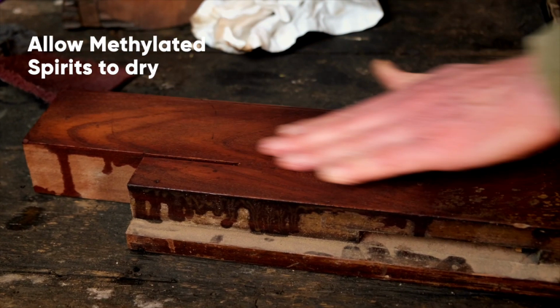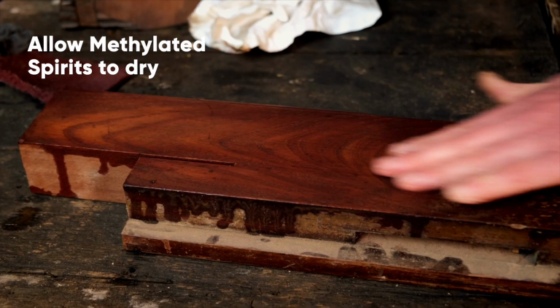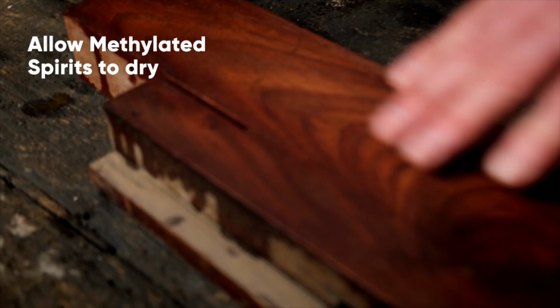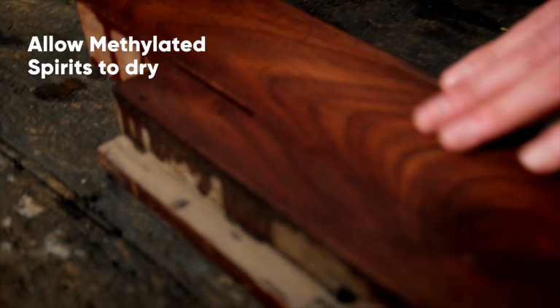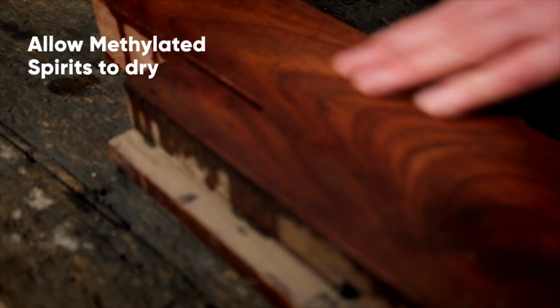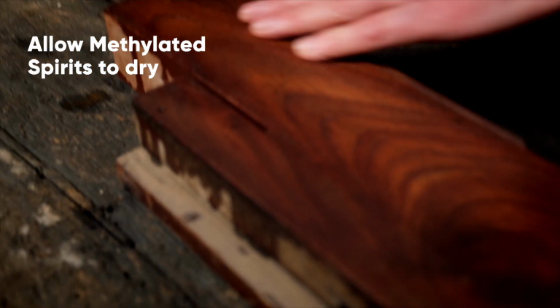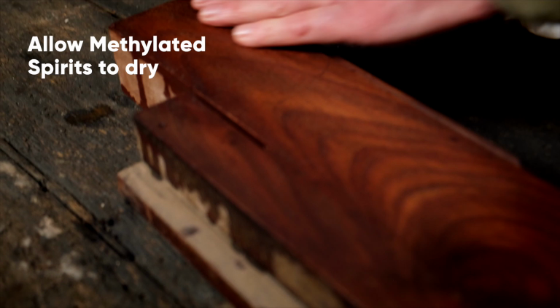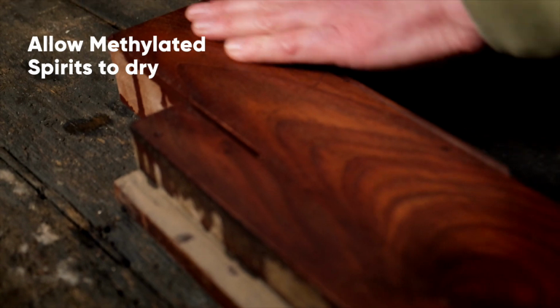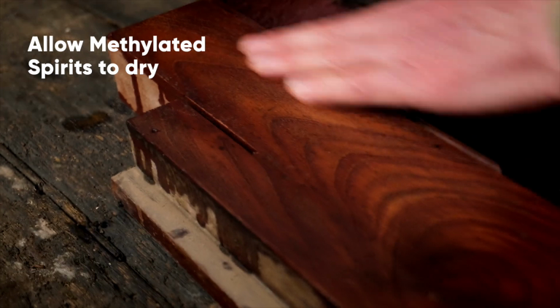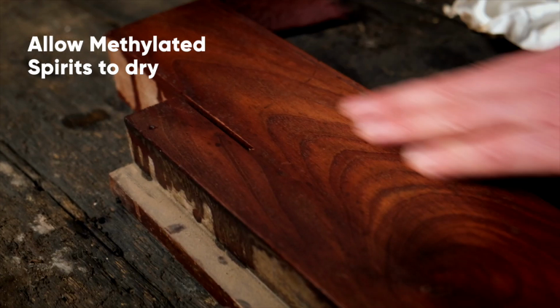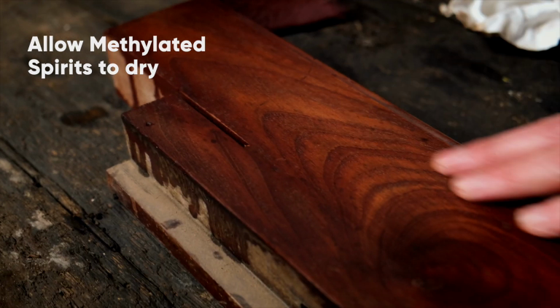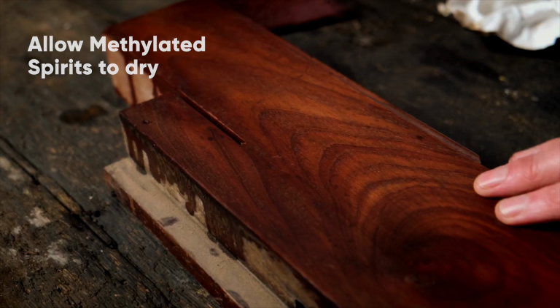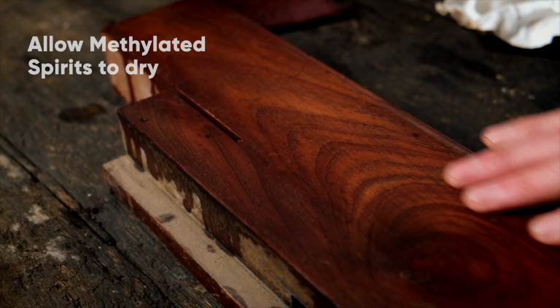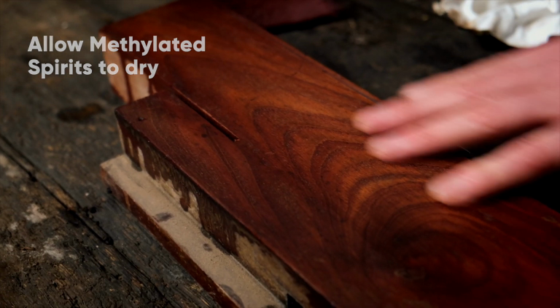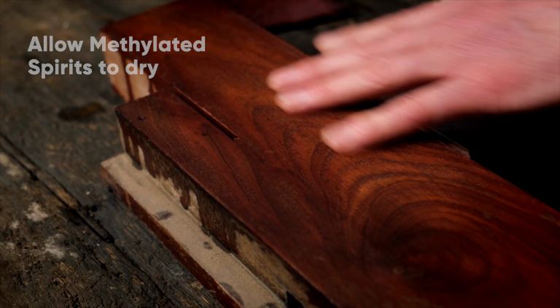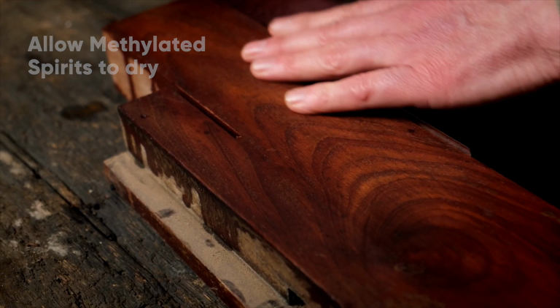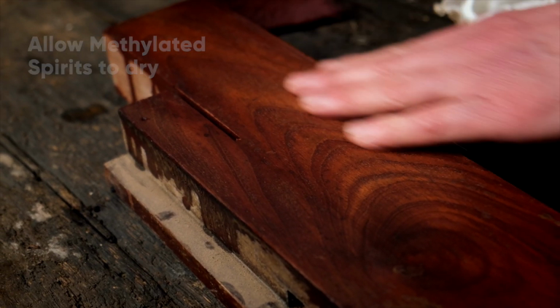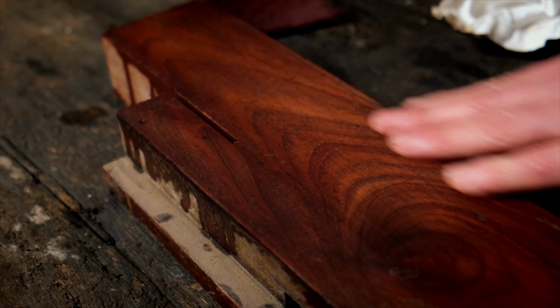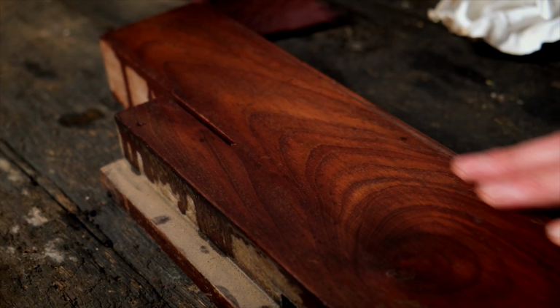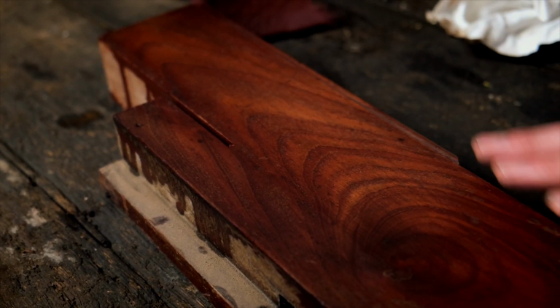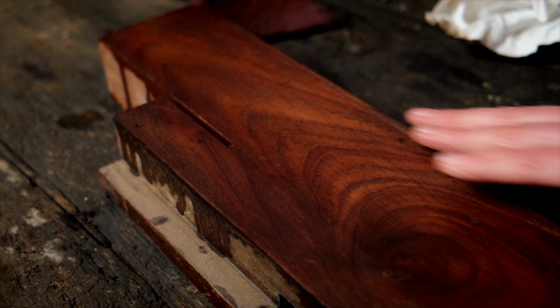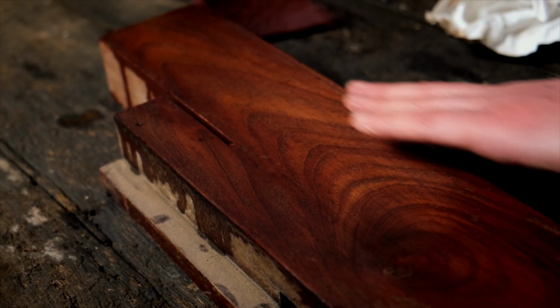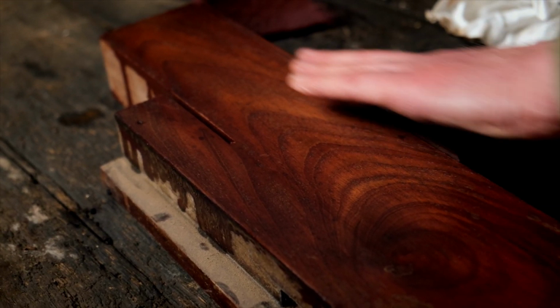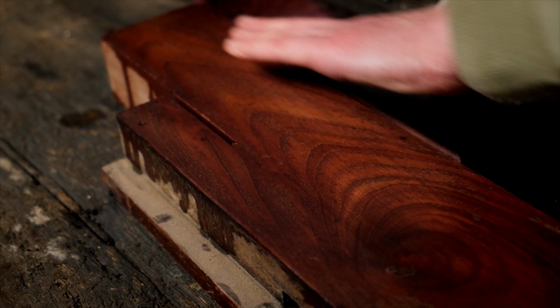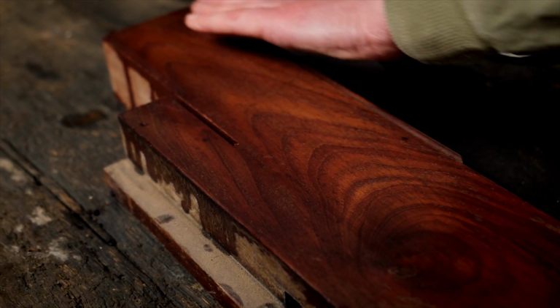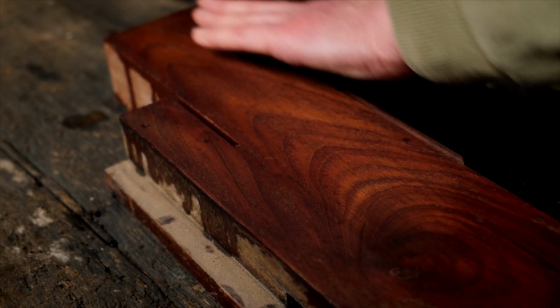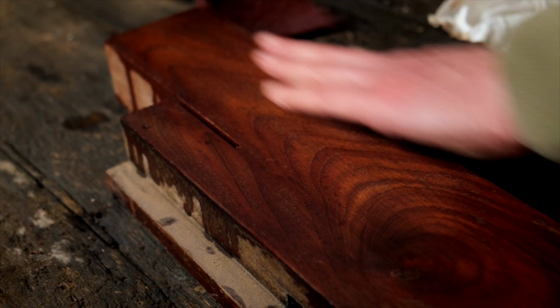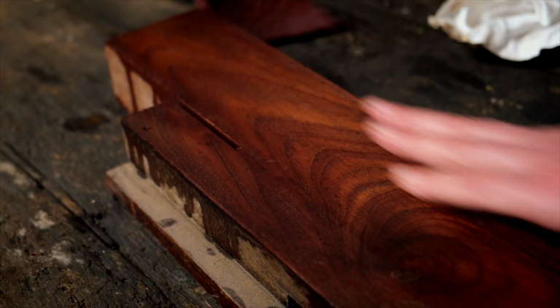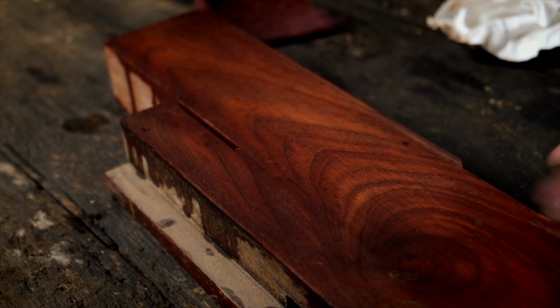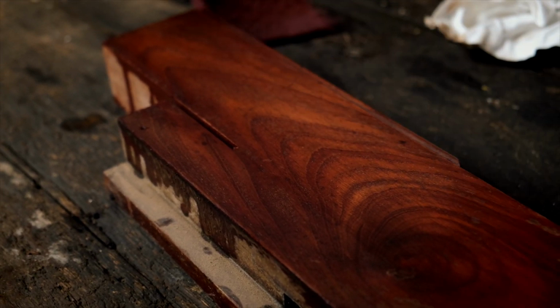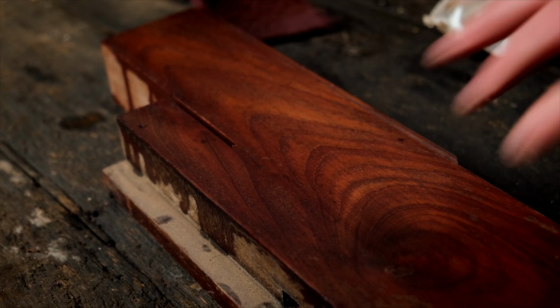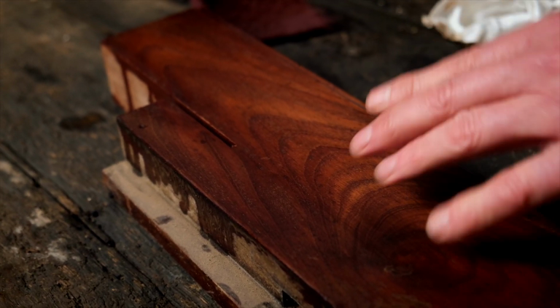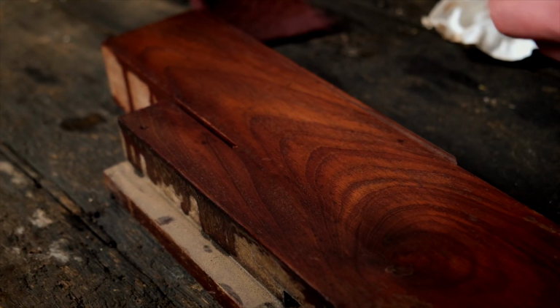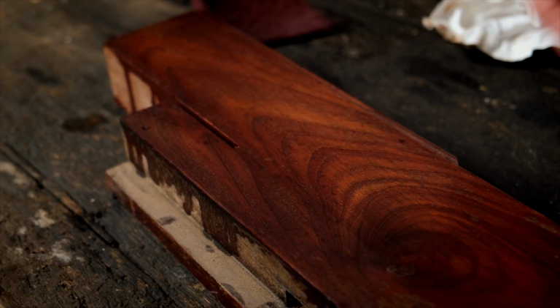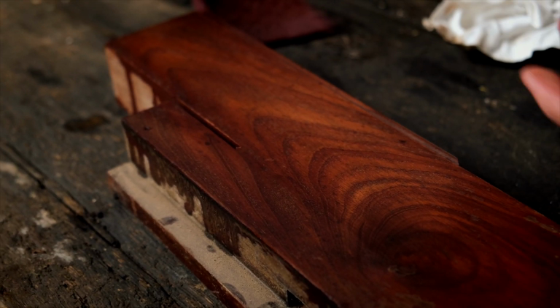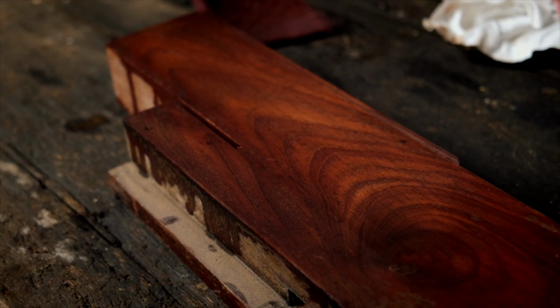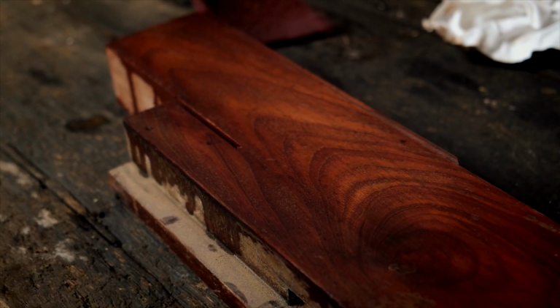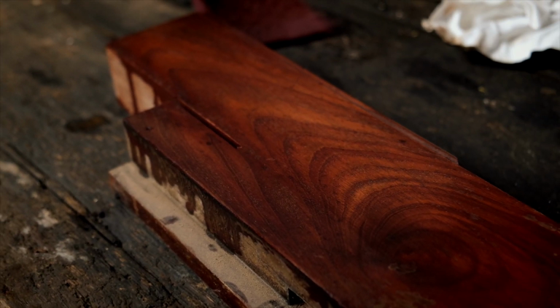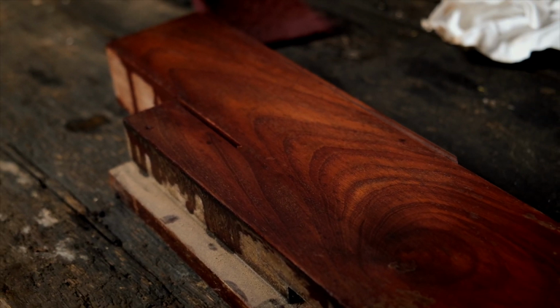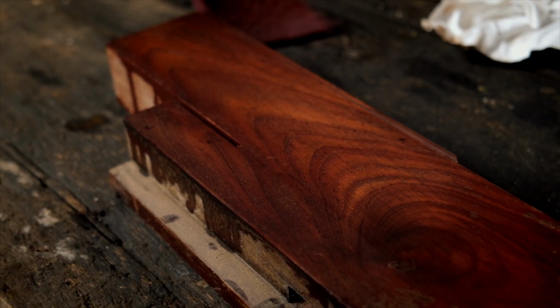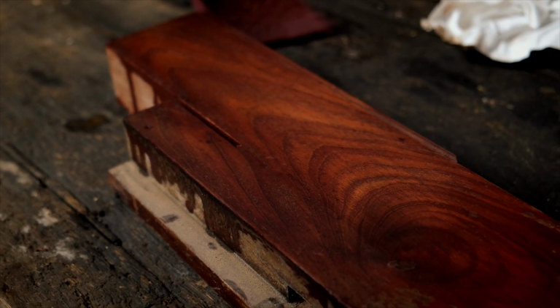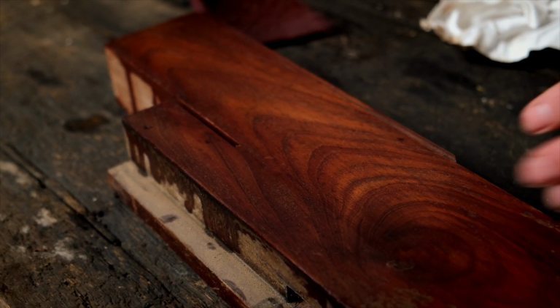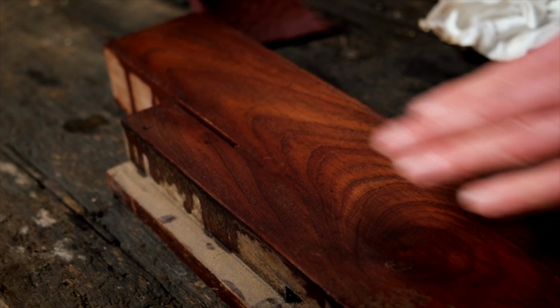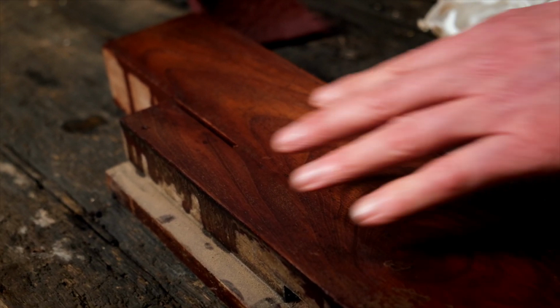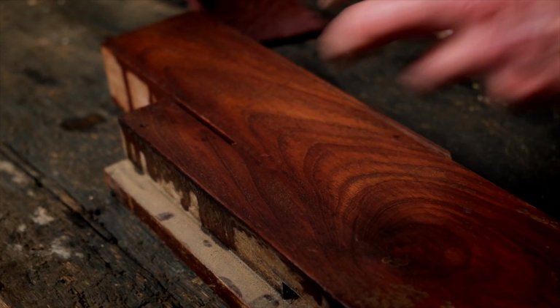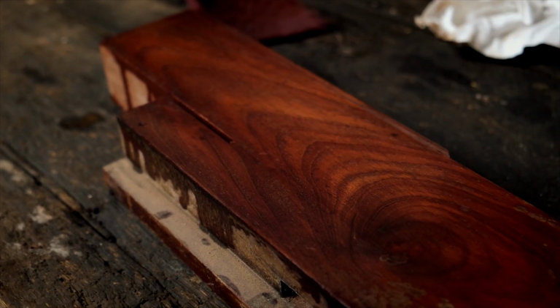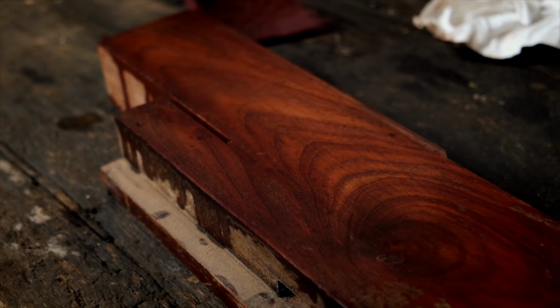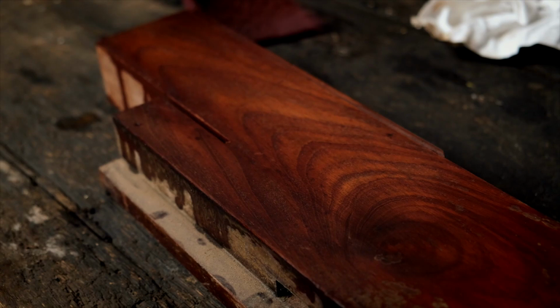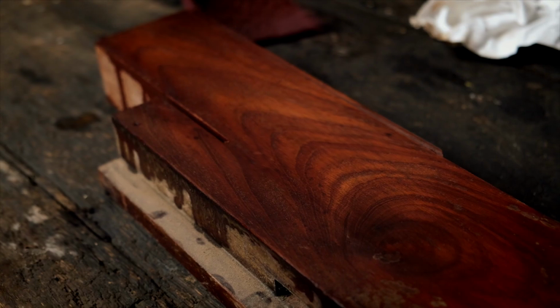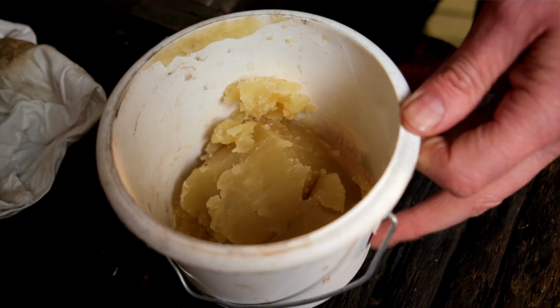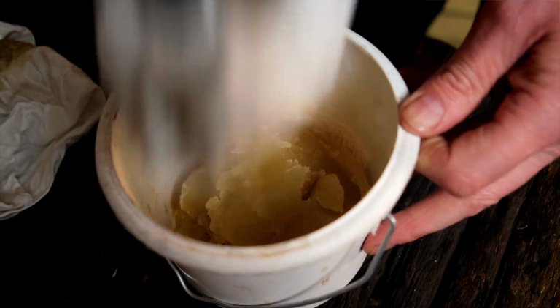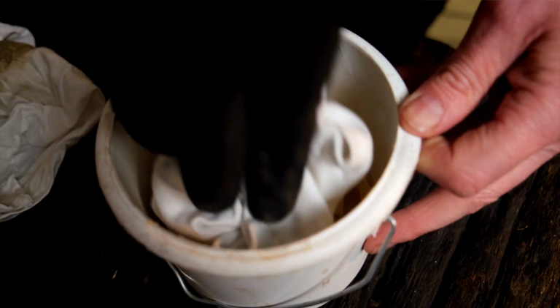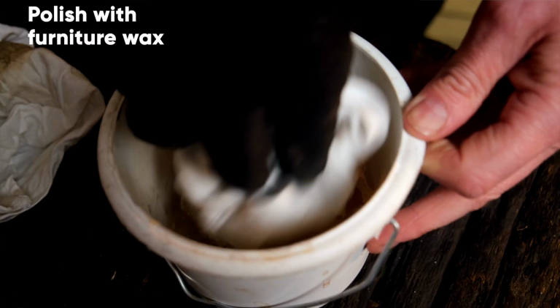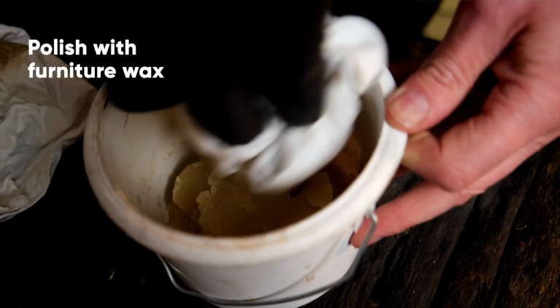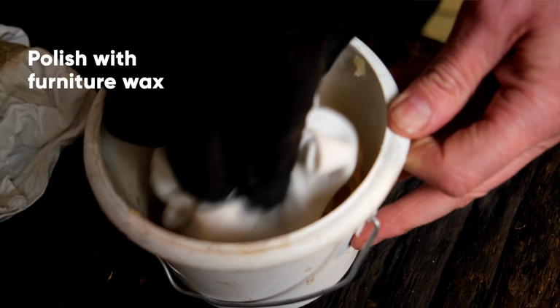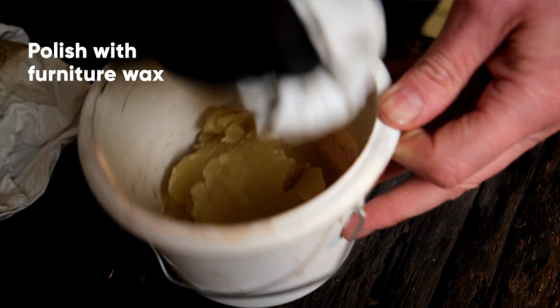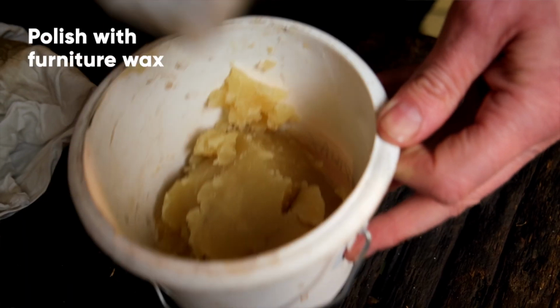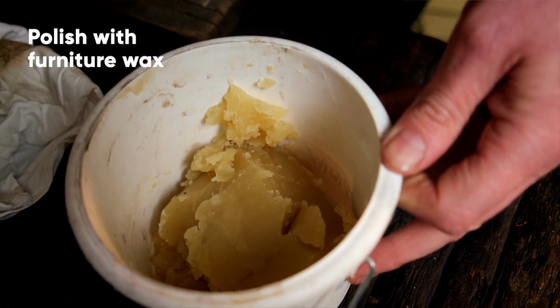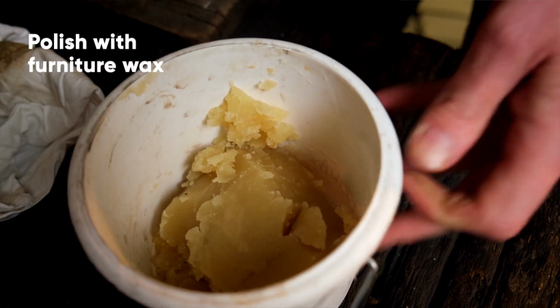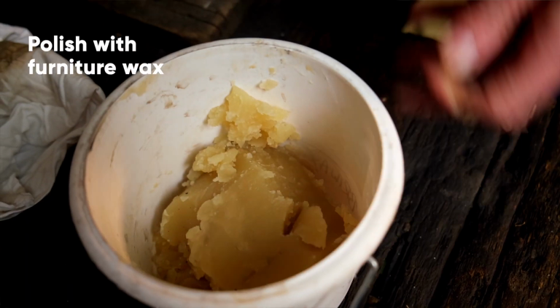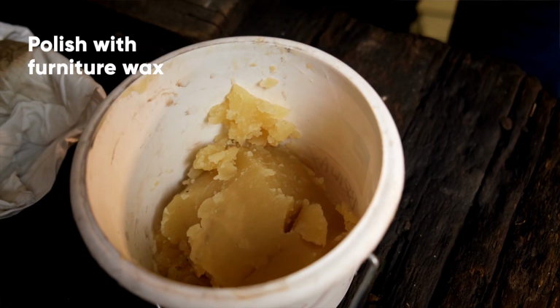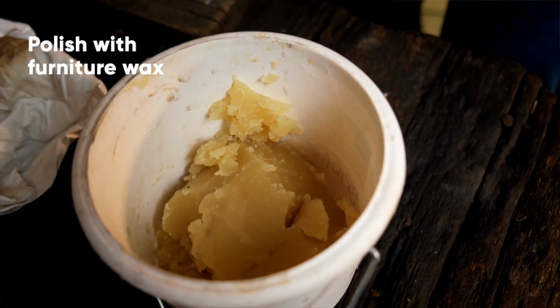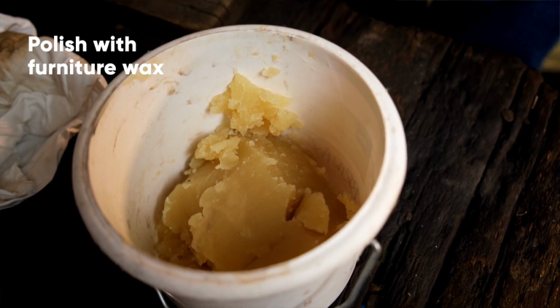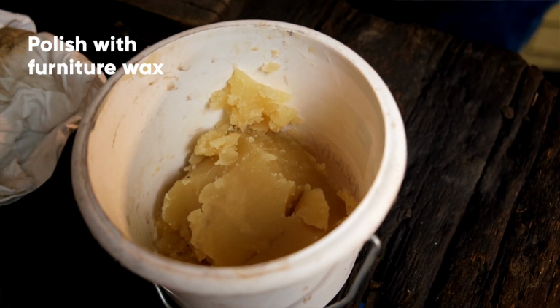If I'd sanded that it would be very, very rough. Now I'm just going to put a little bit of wax on there to enhance the colour and bring it up a little bit.